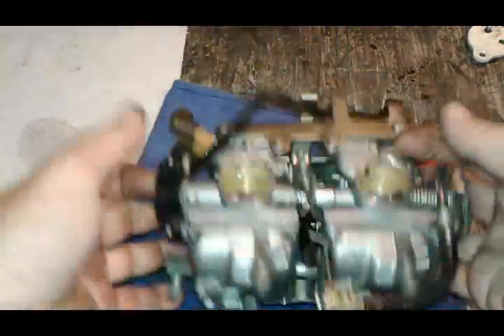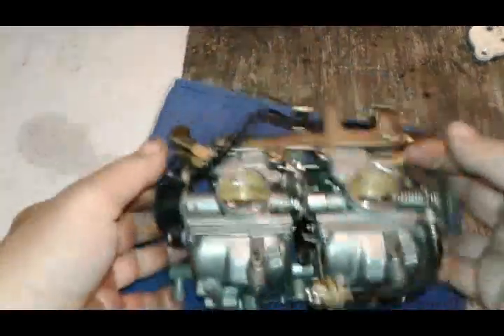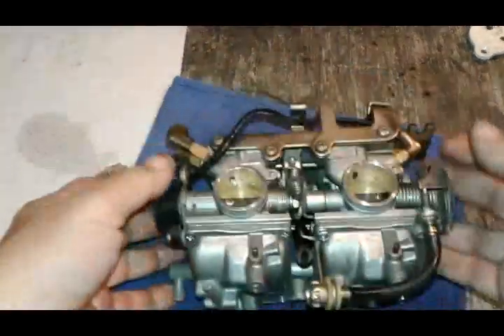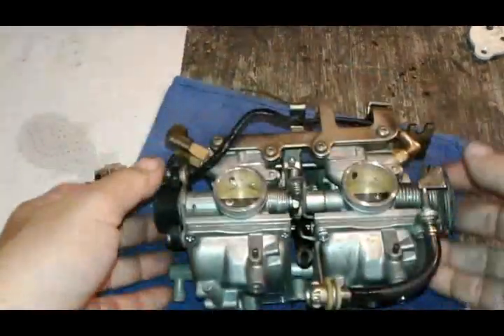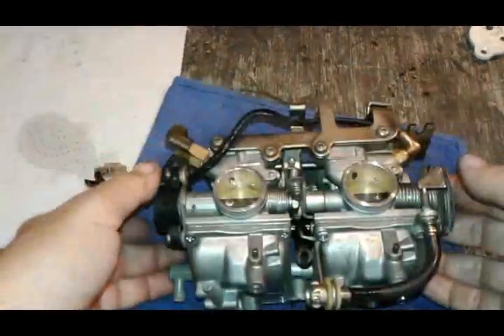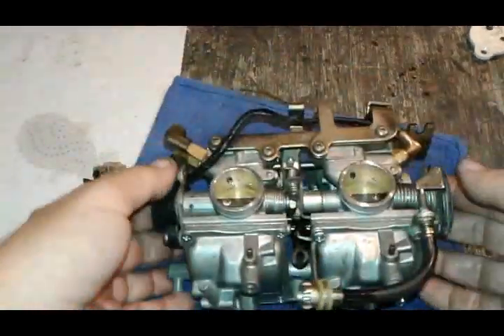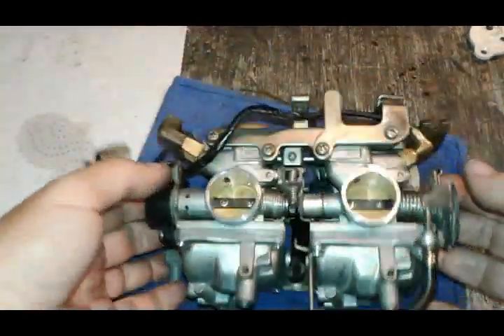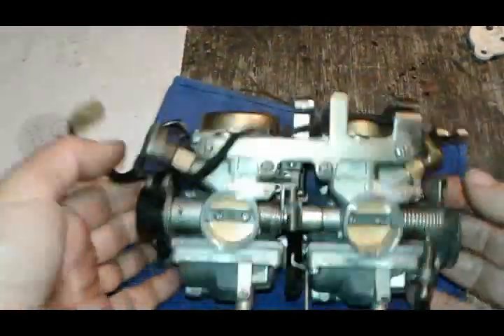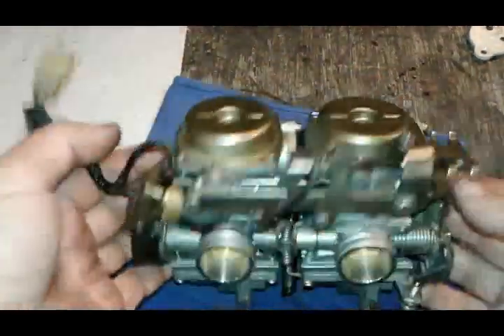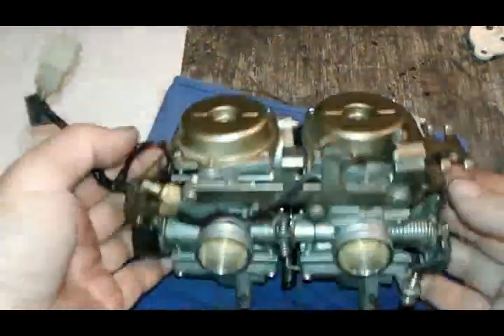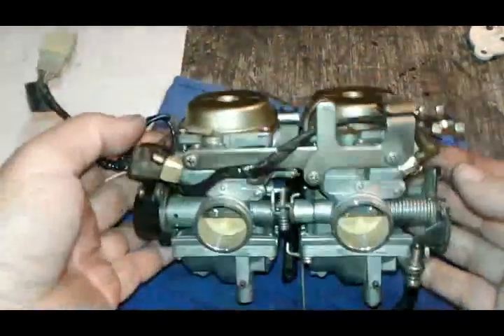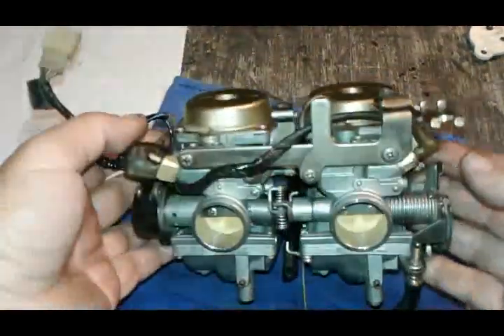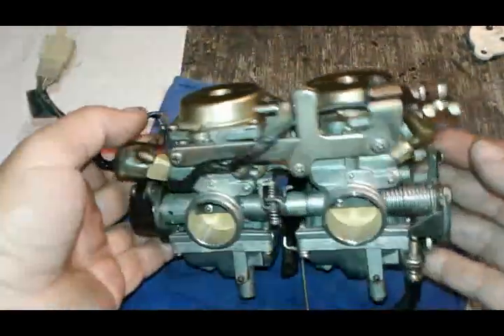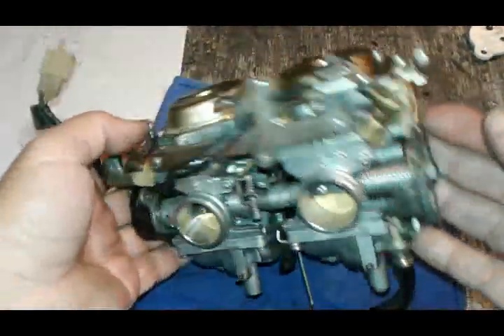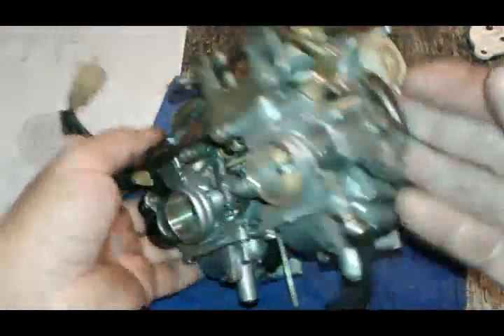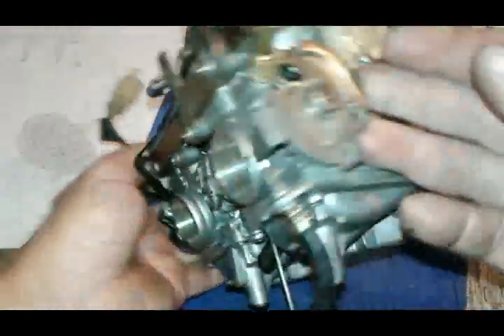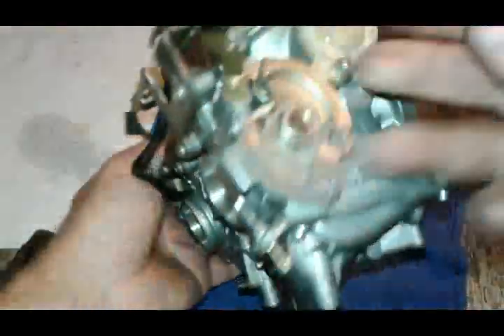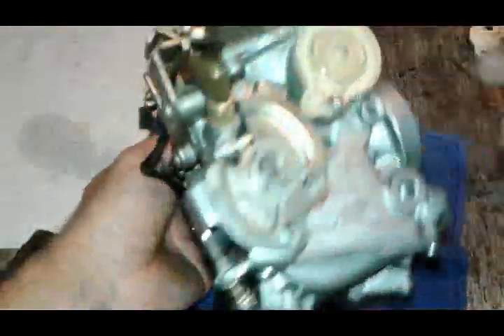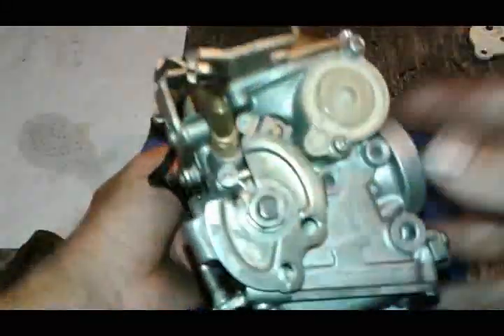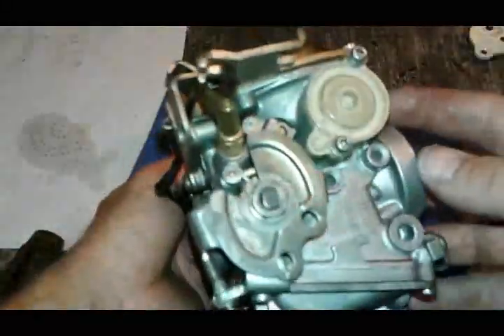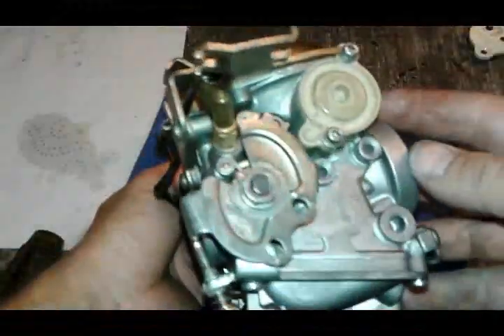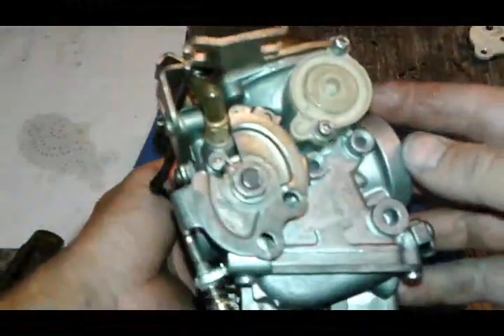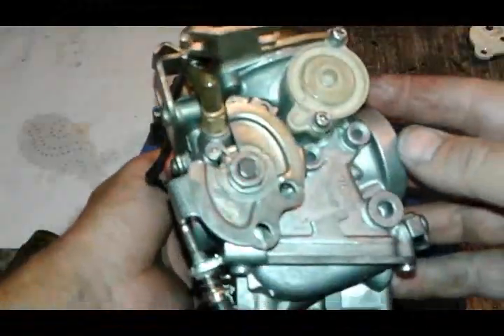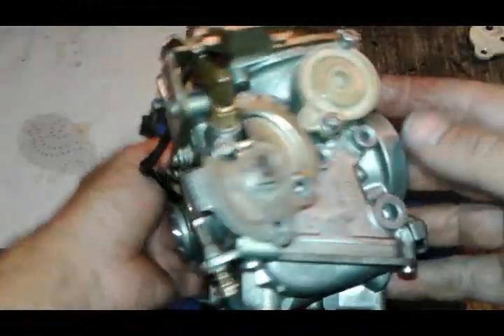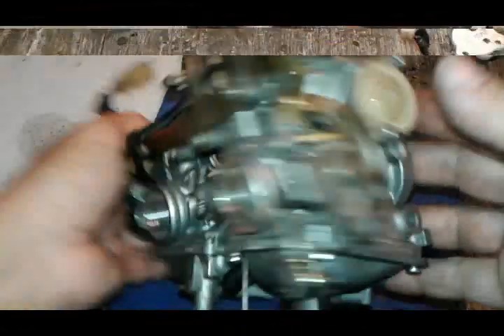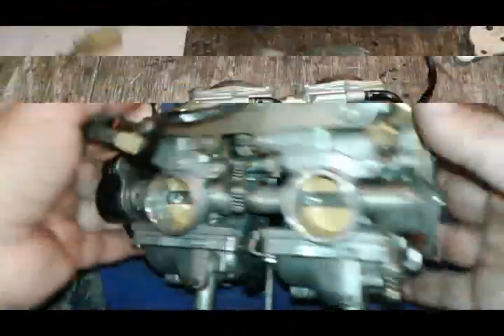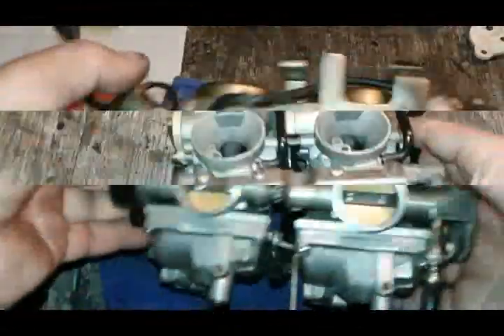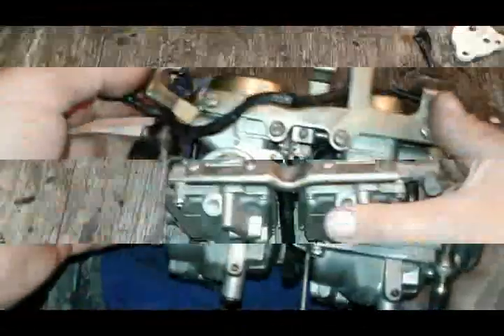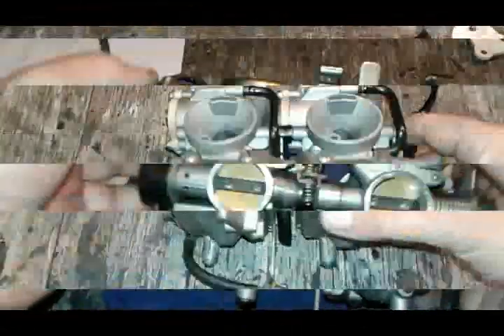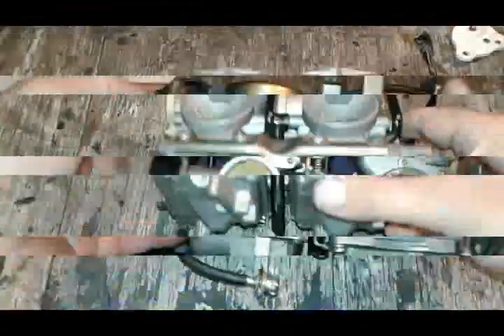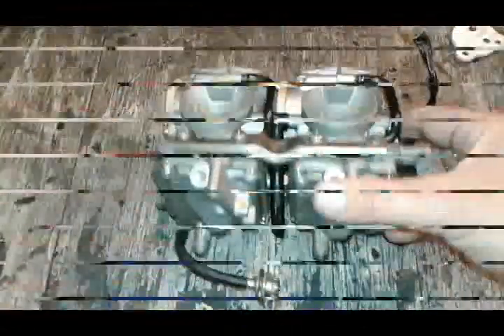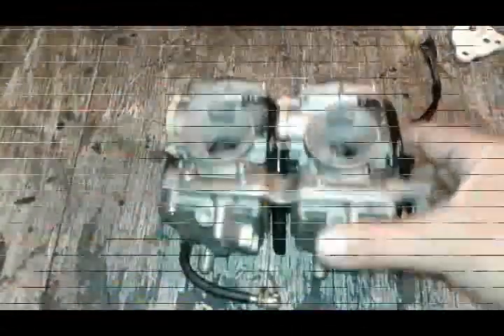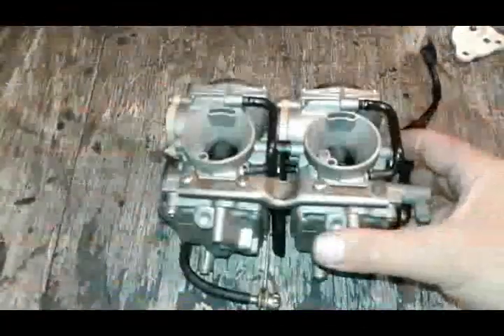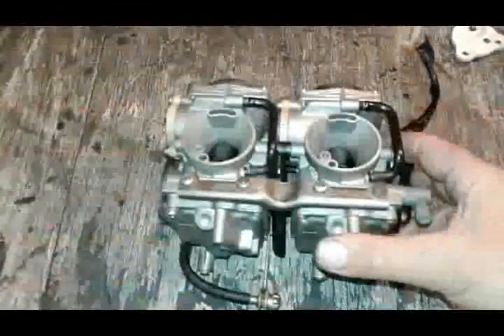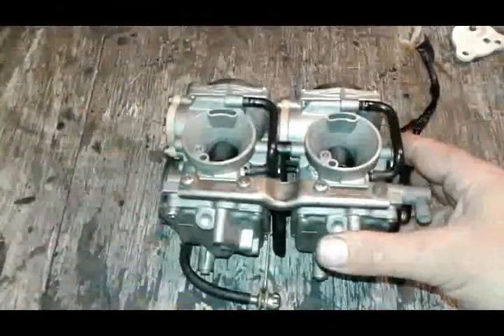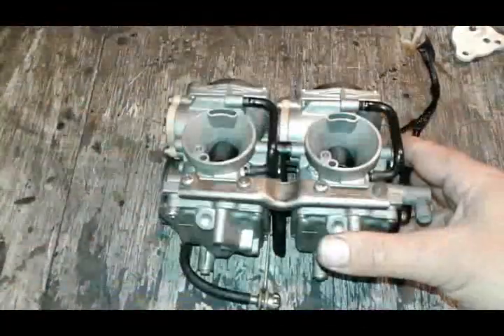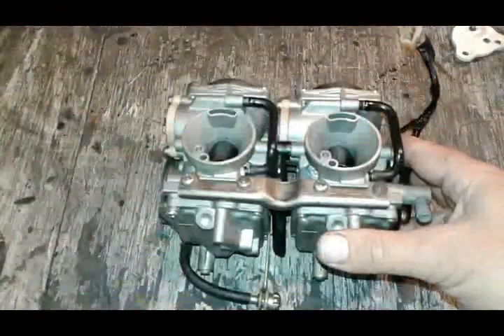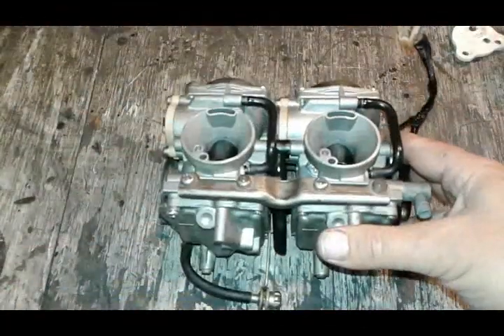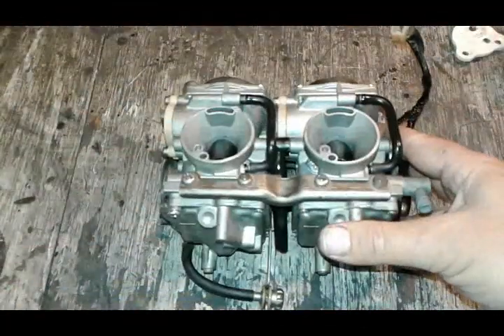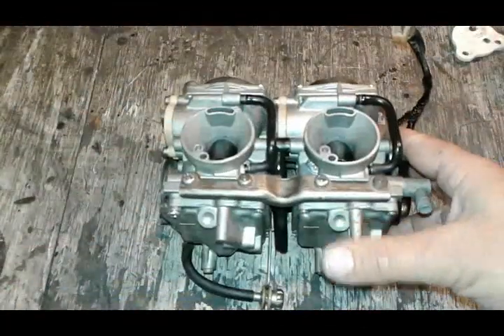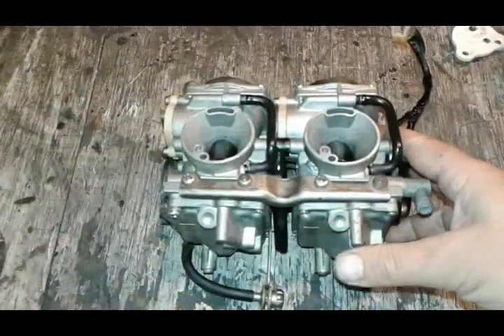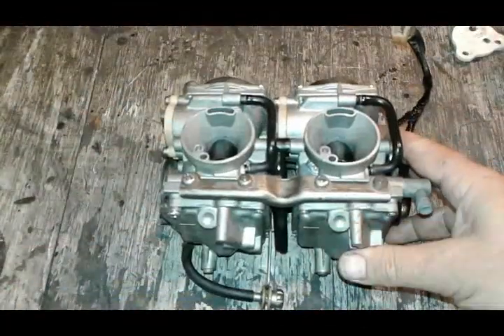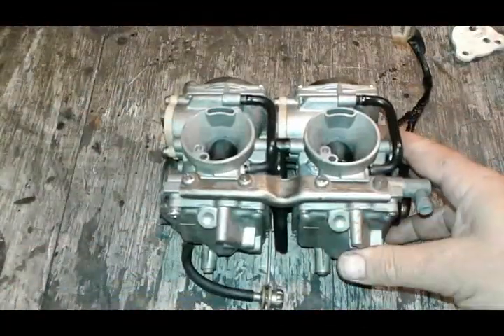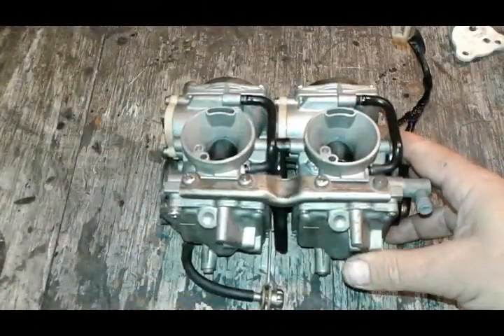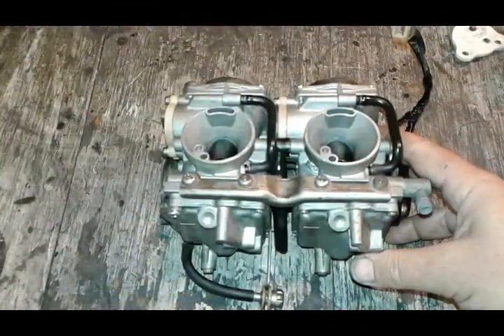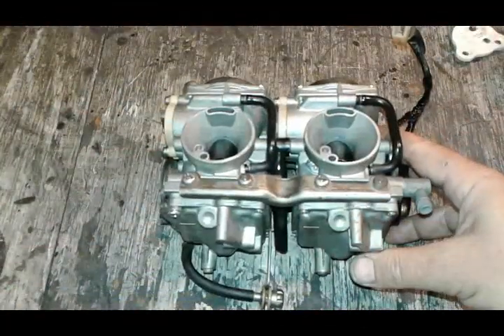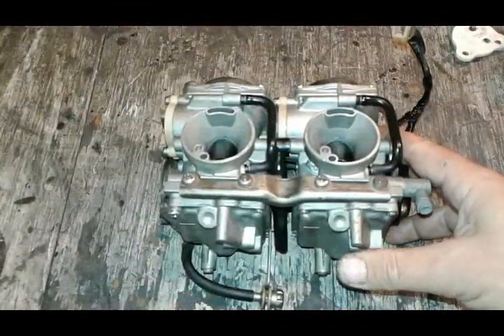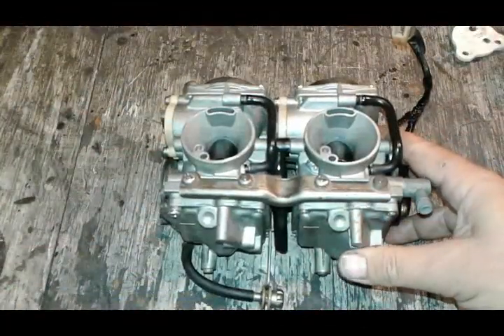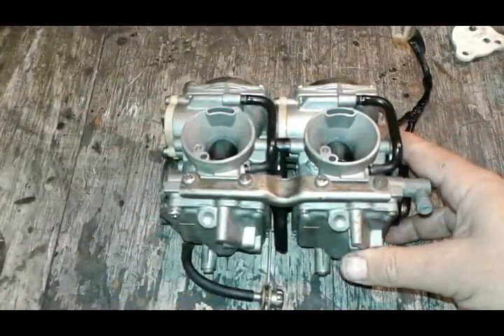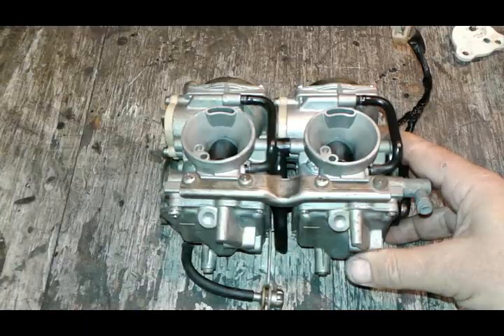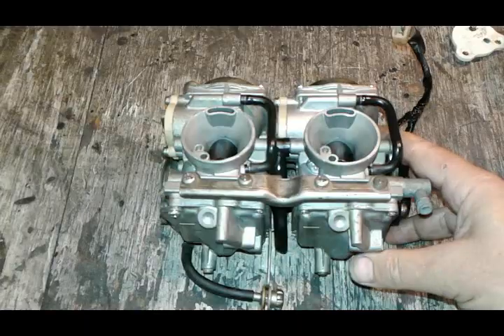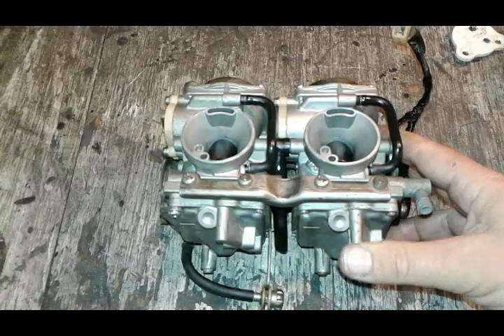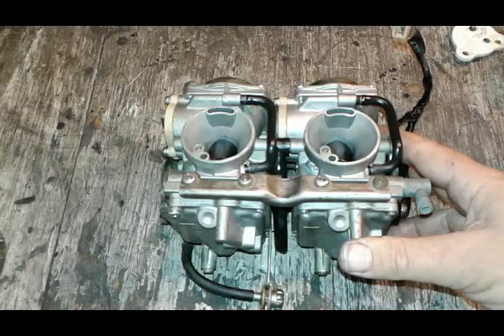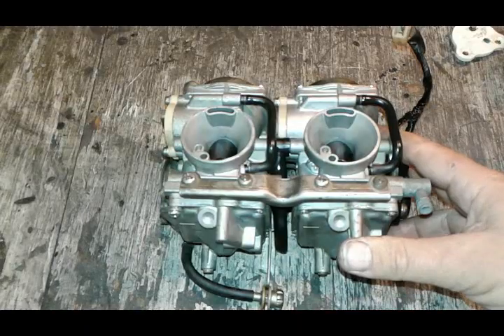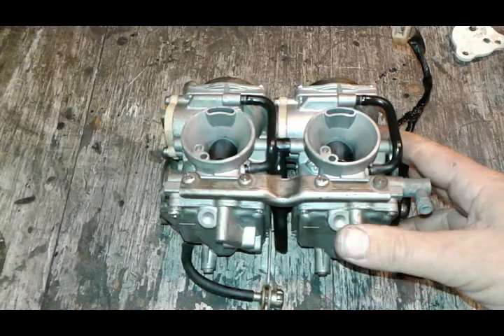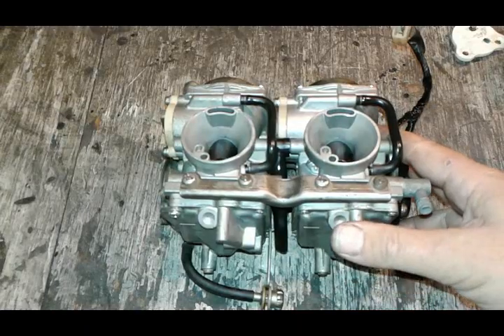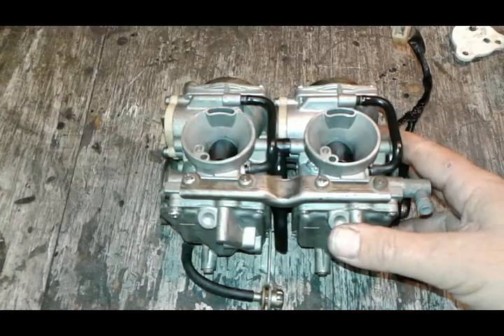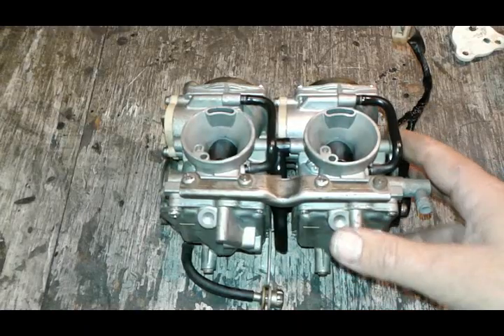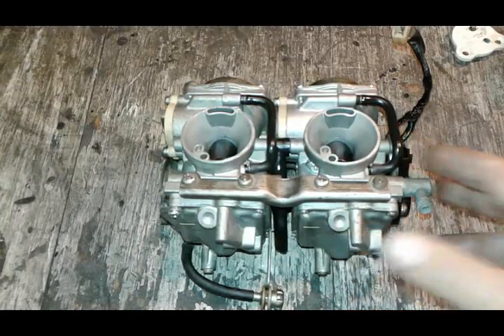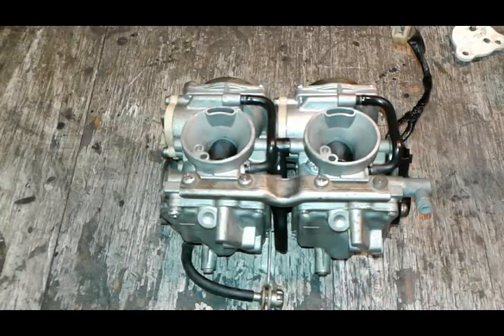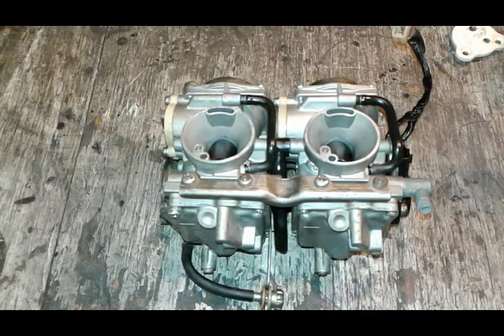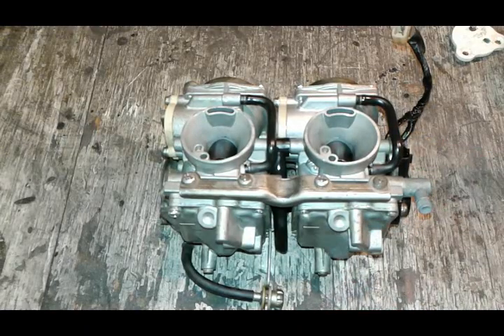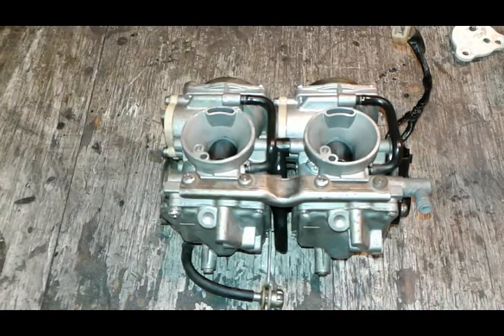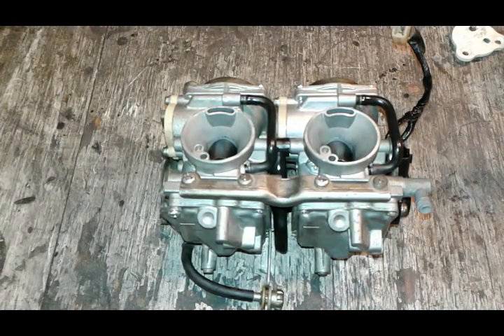Our carburetor is back together. Subscribe to see more helpful videos. Take care, thanks.